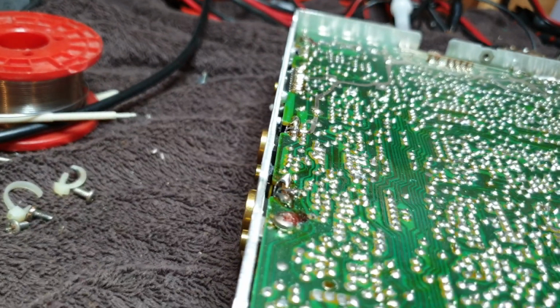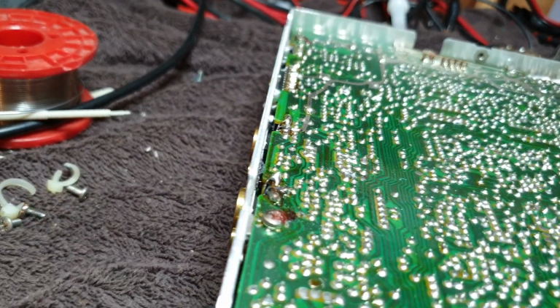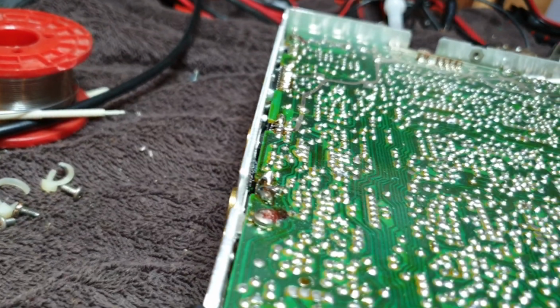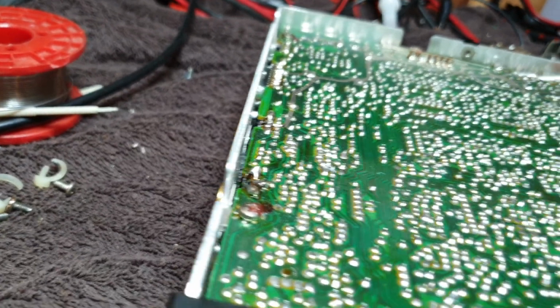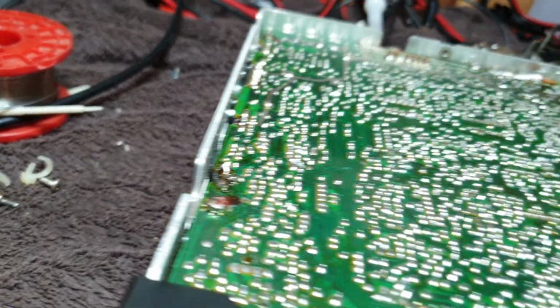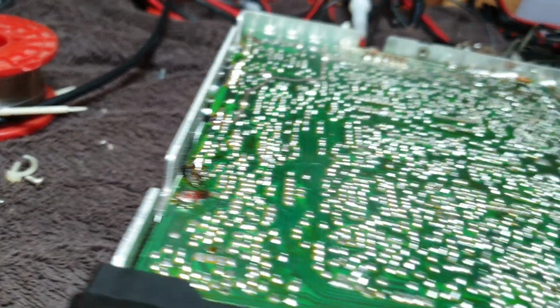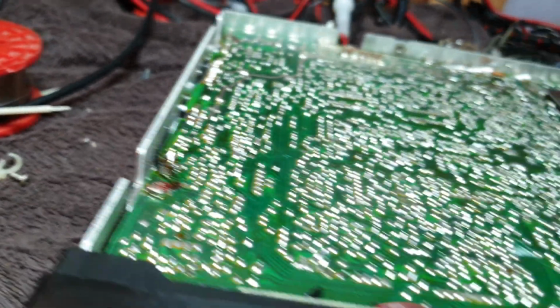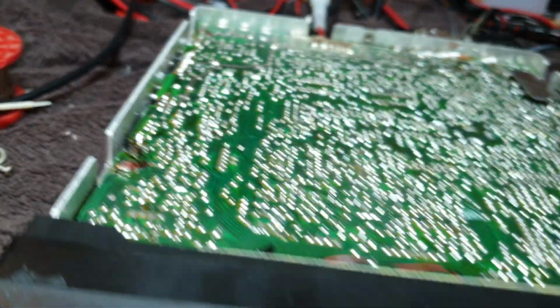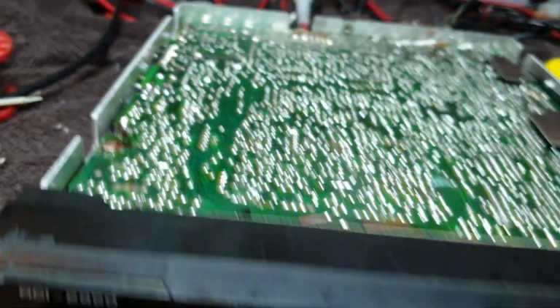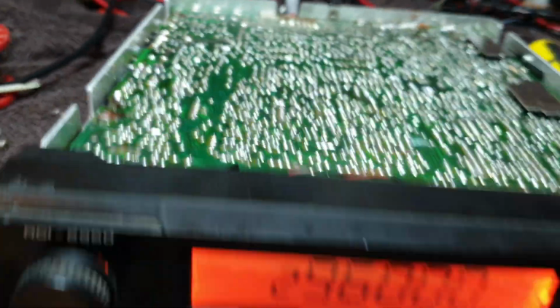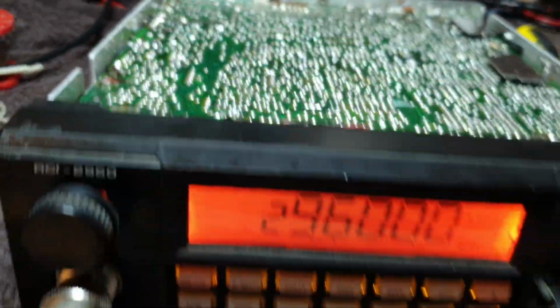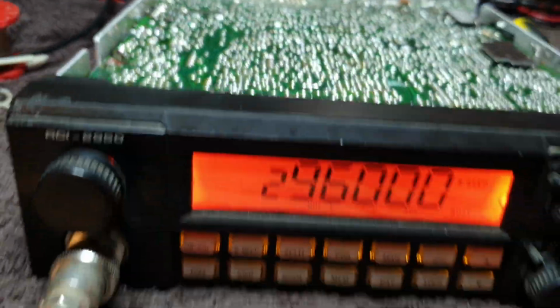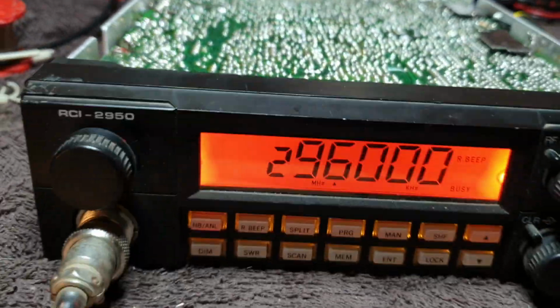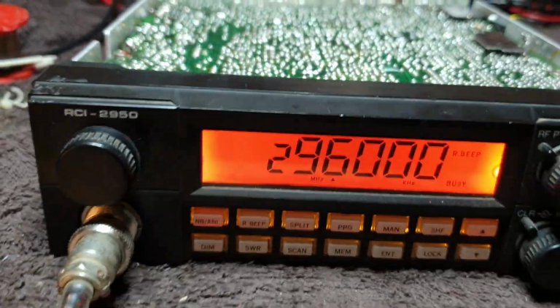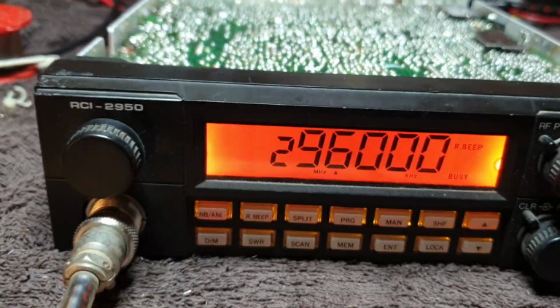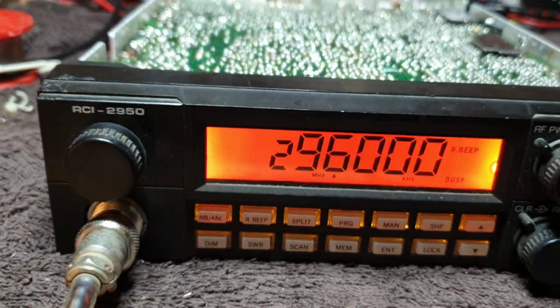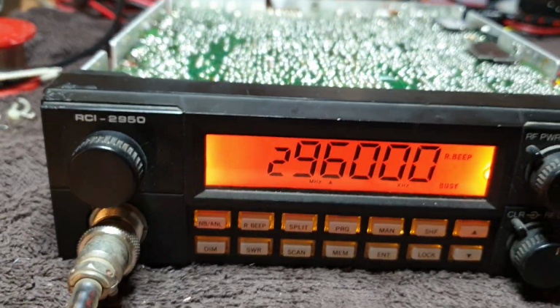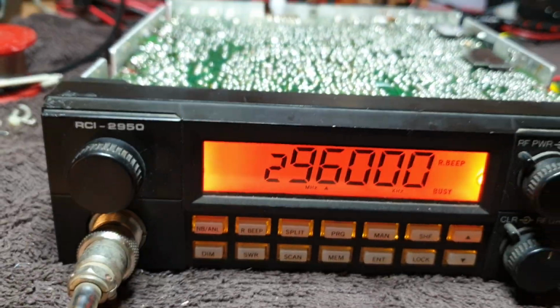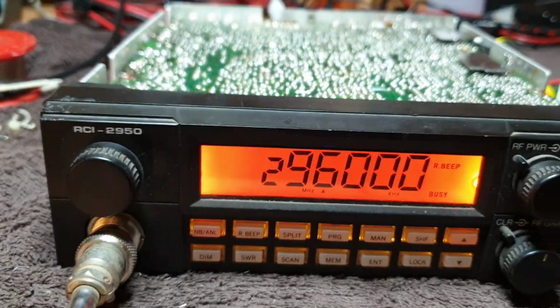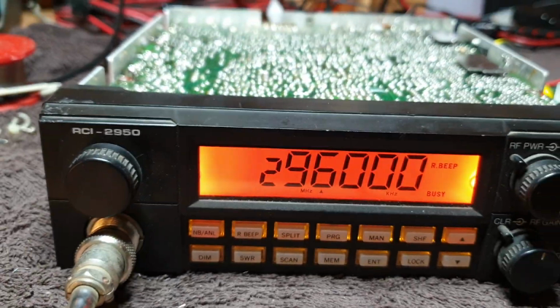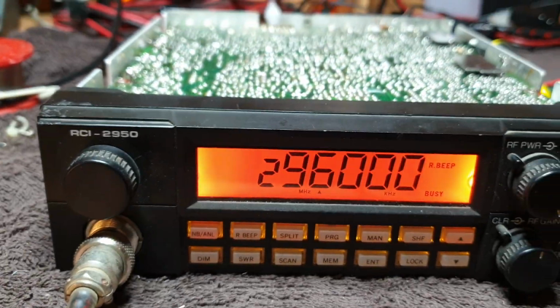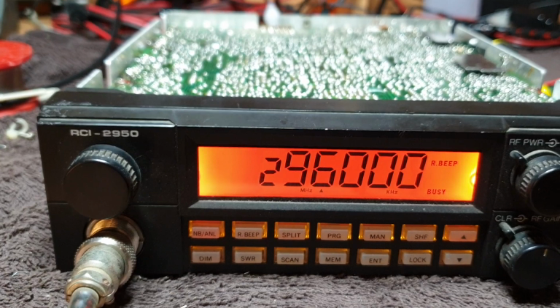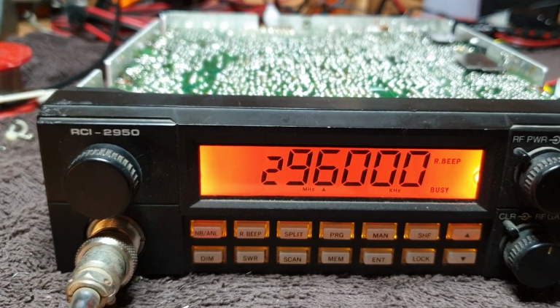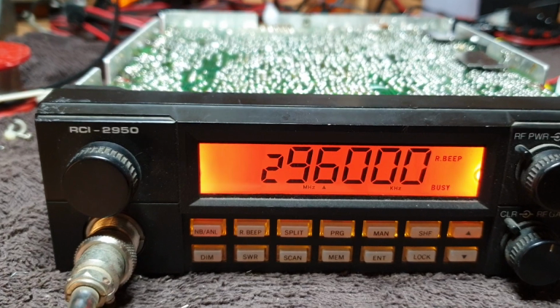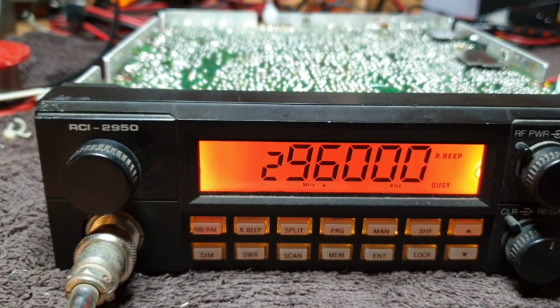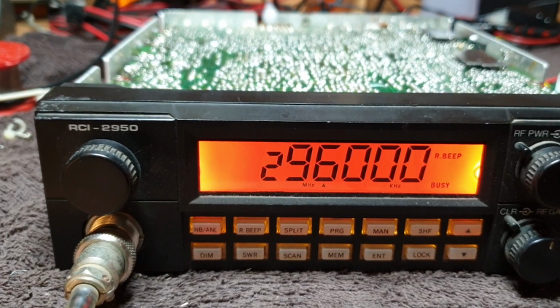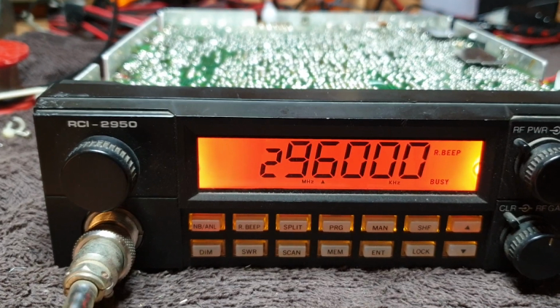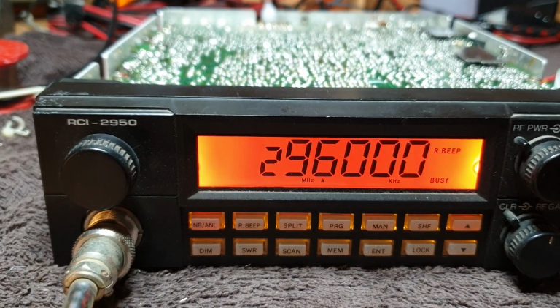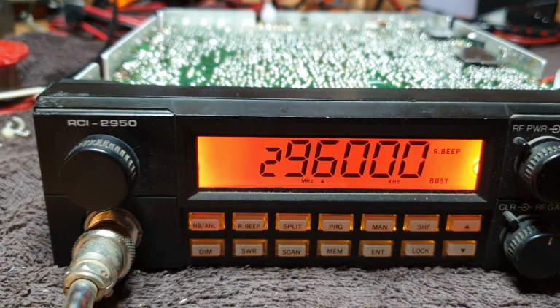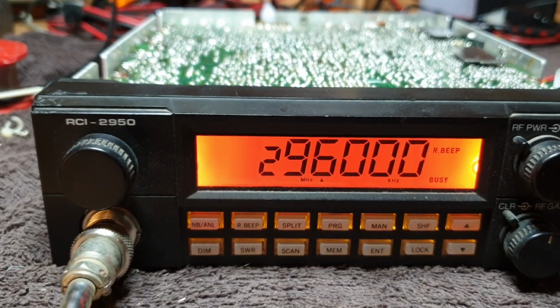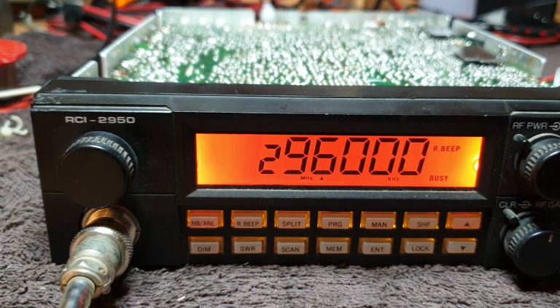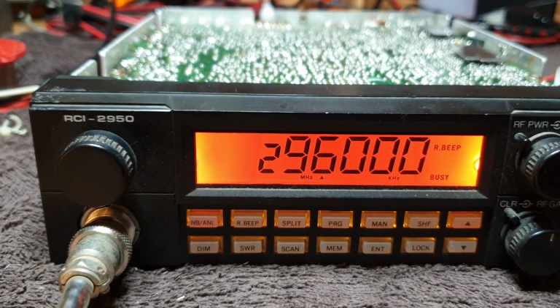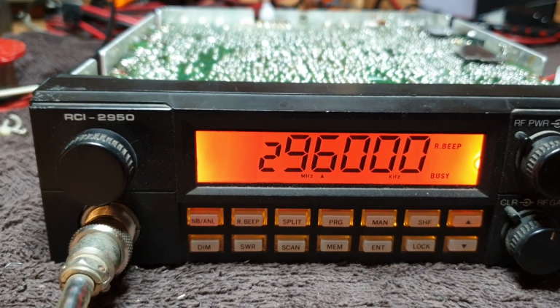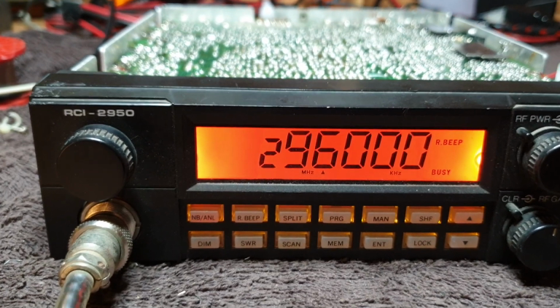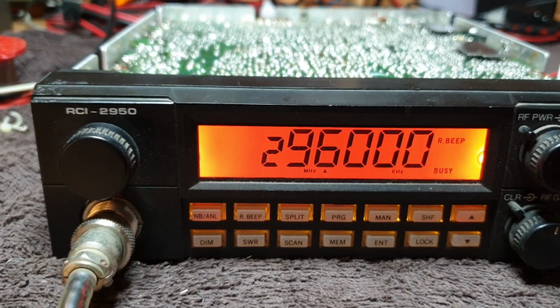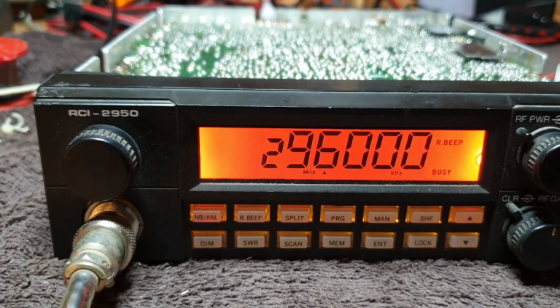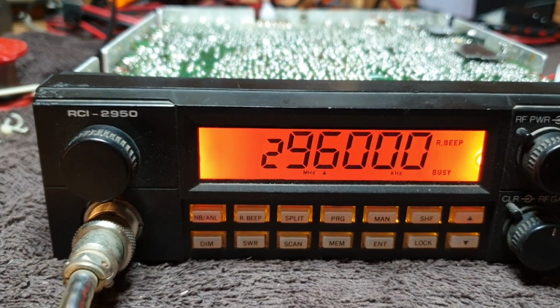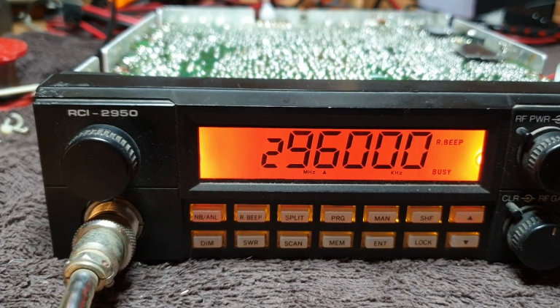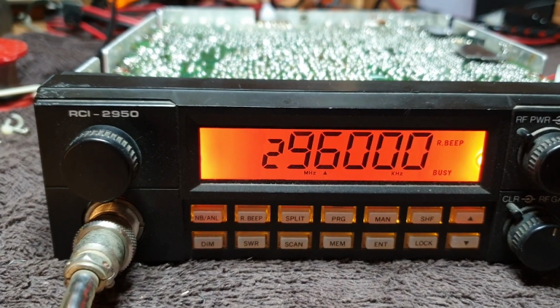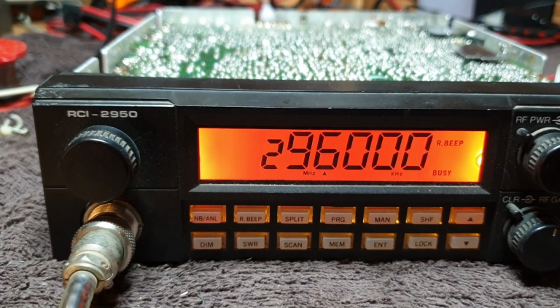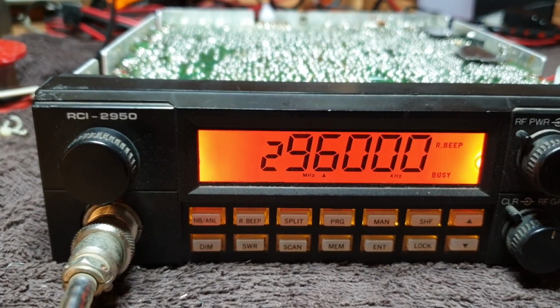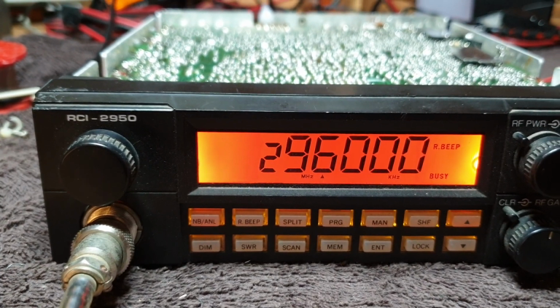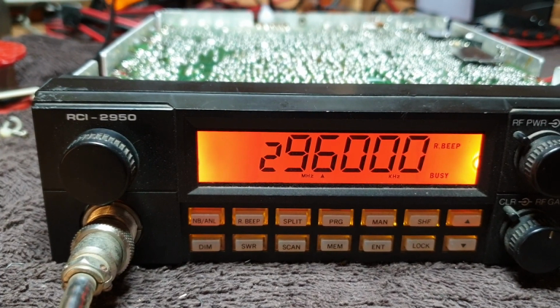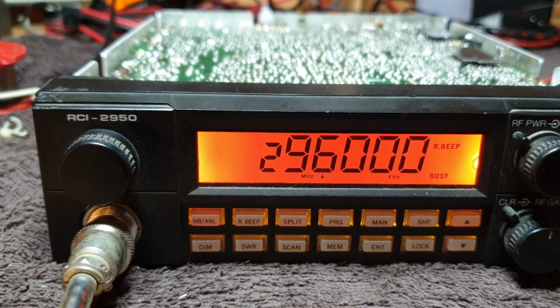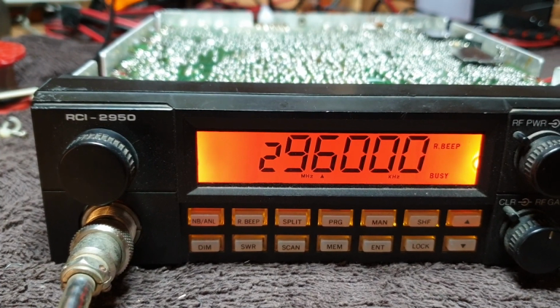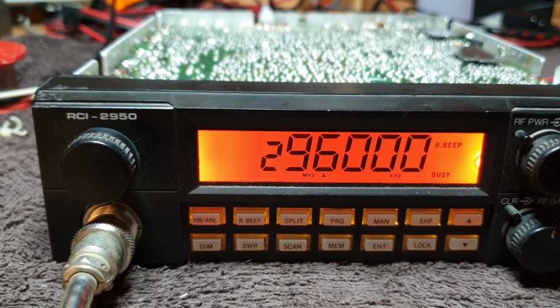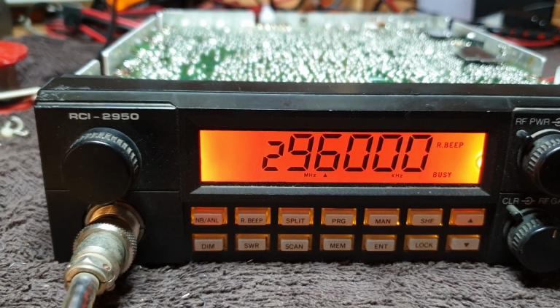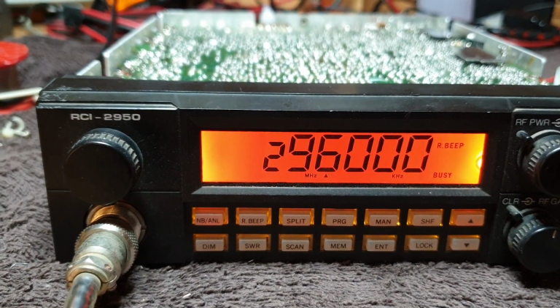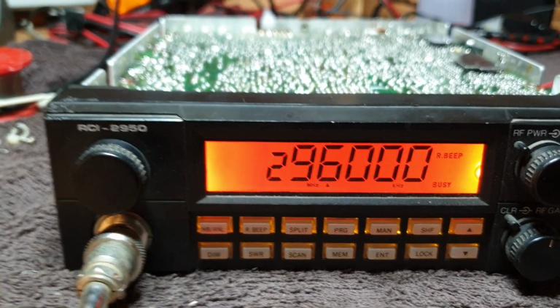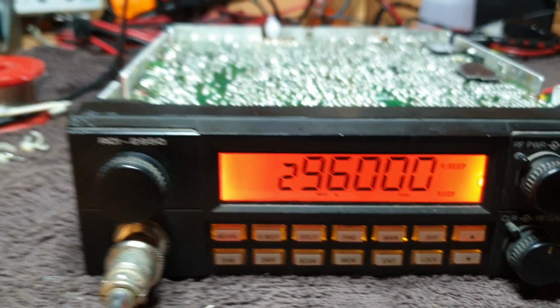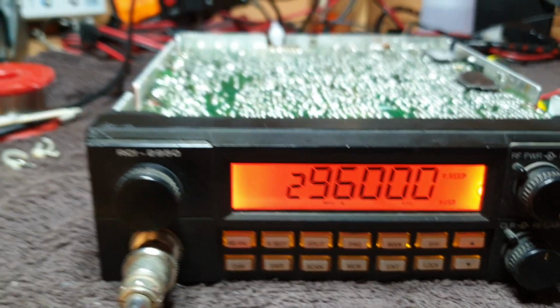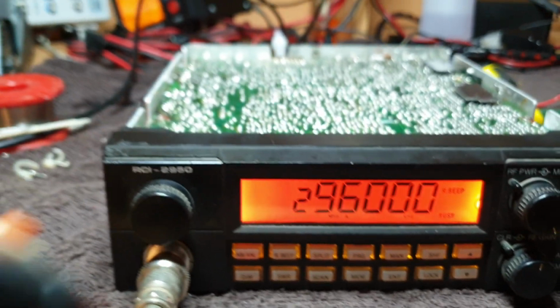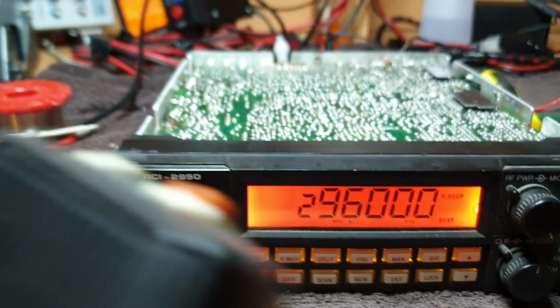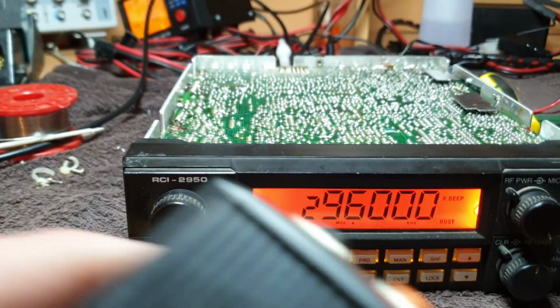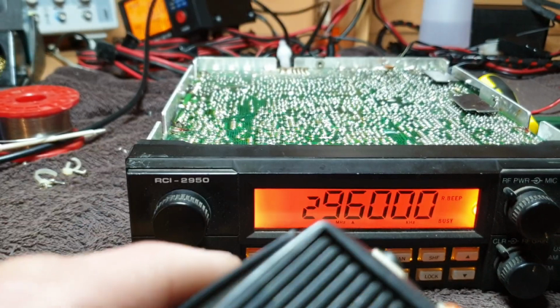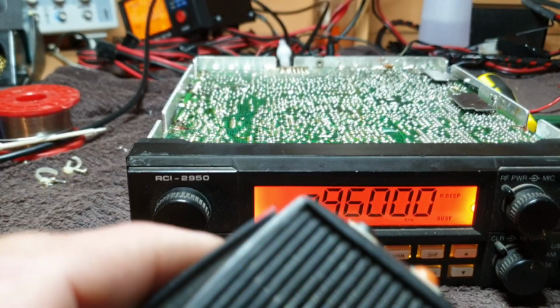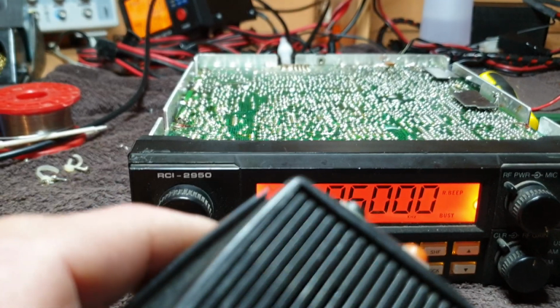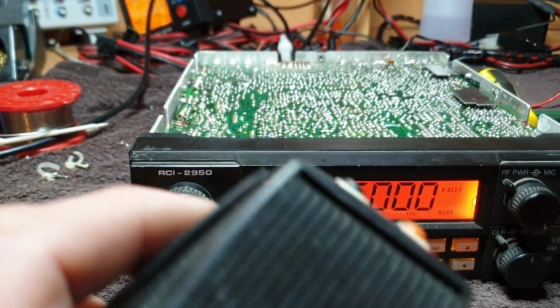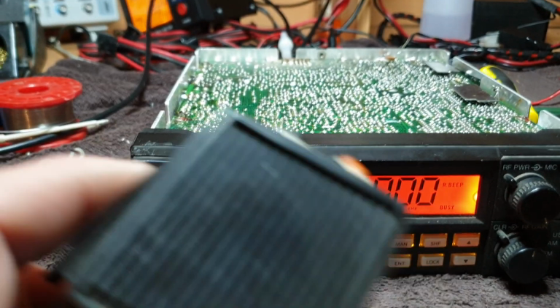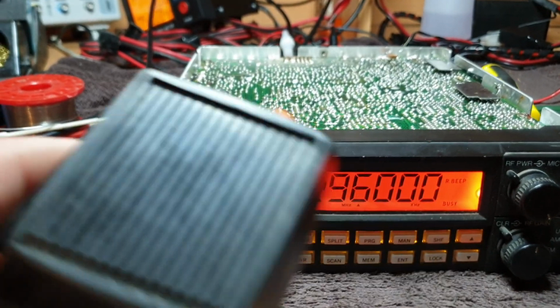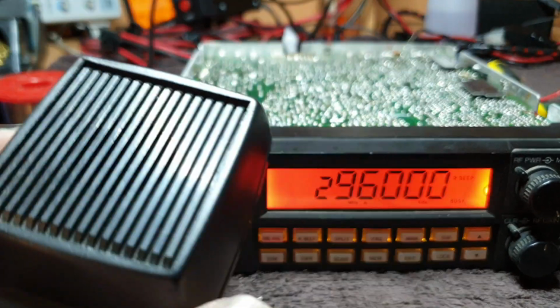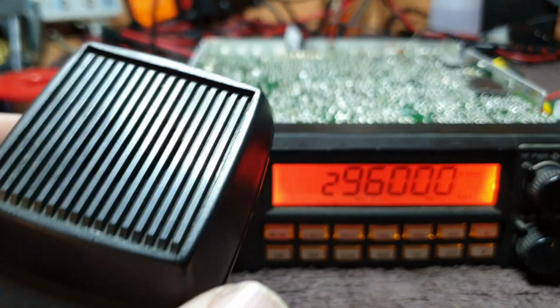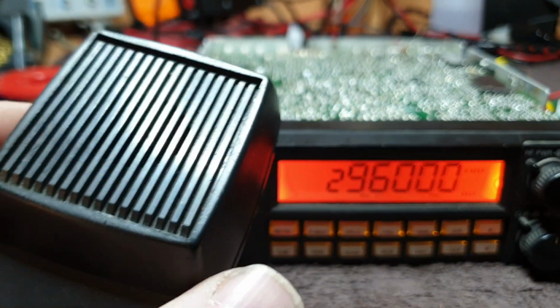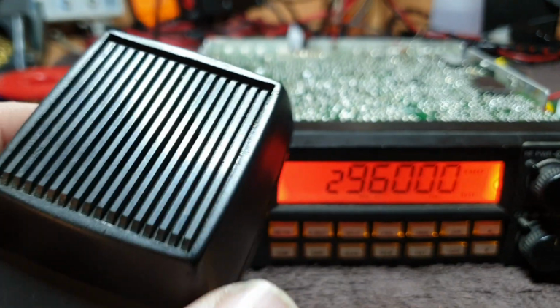Missing 8 volts to the PLL area was the whole reason it just wasn't locking. Now, does it transmit? Here we go.